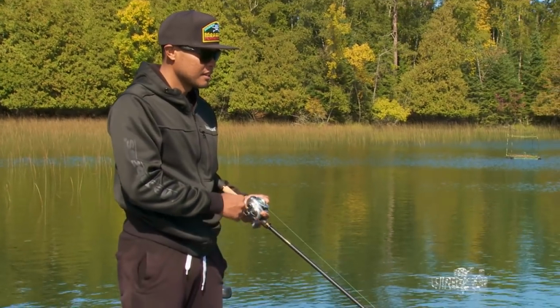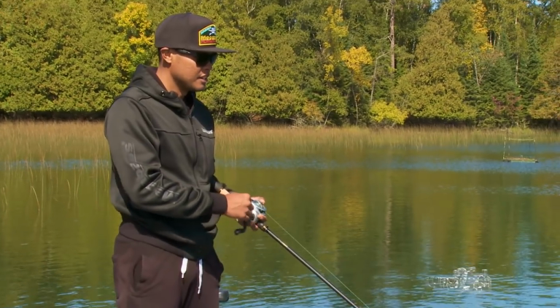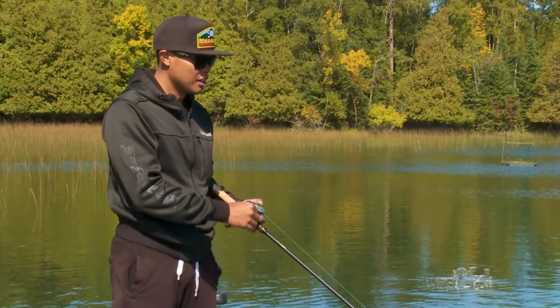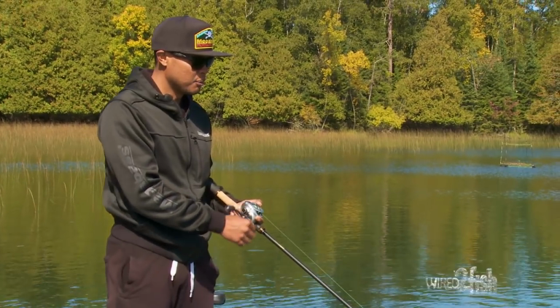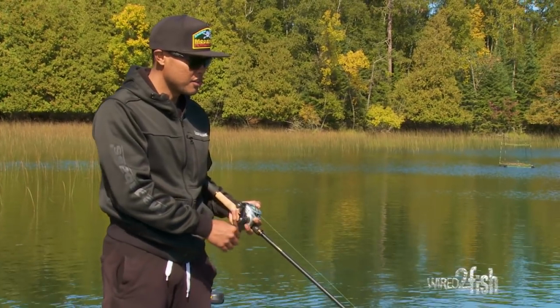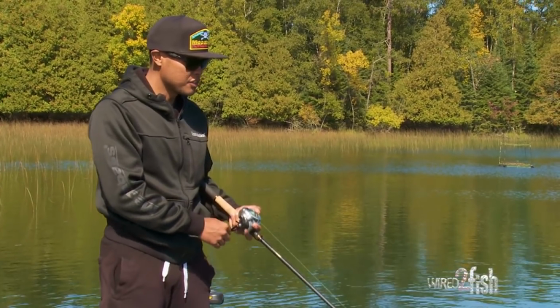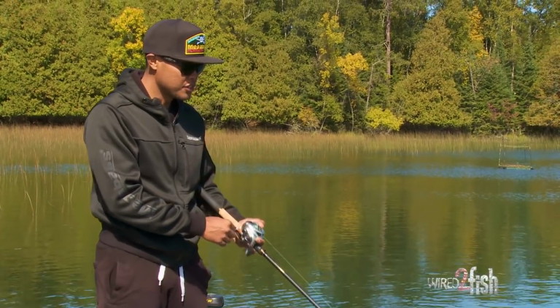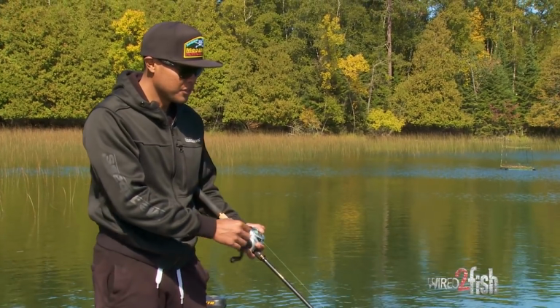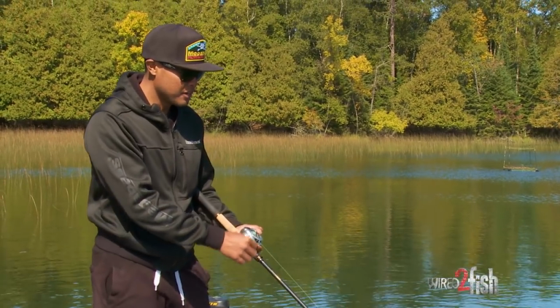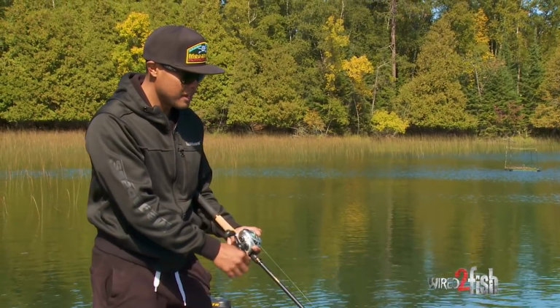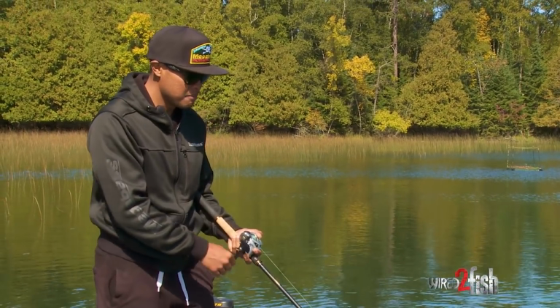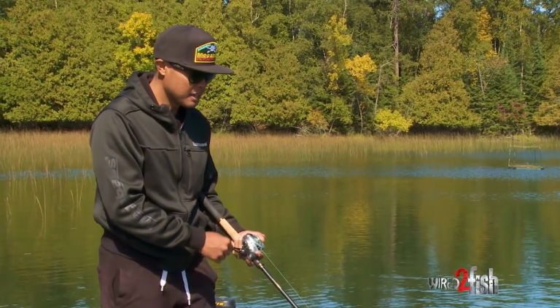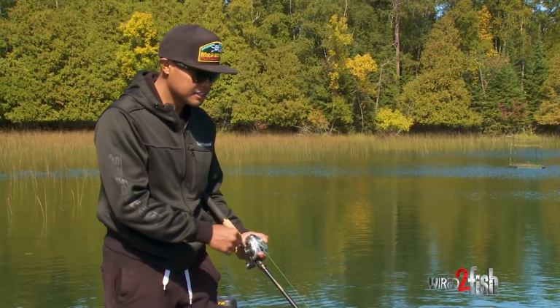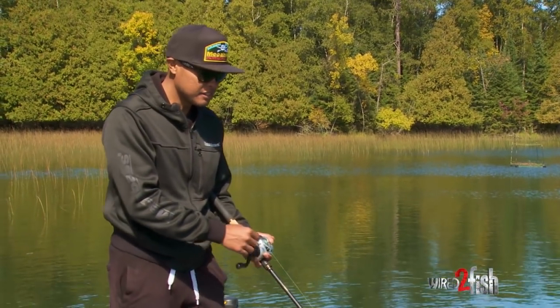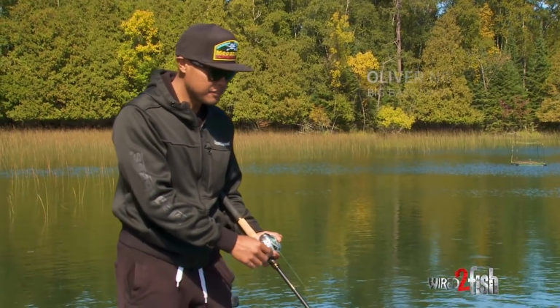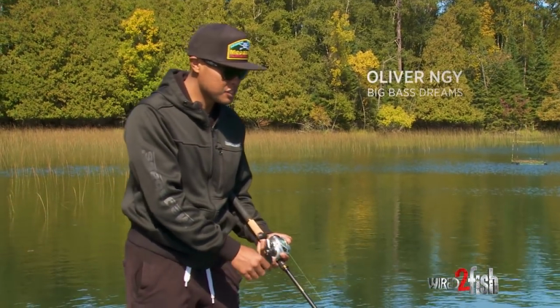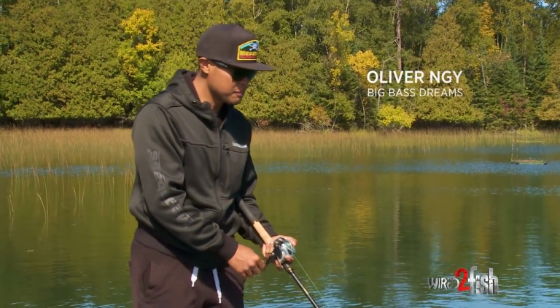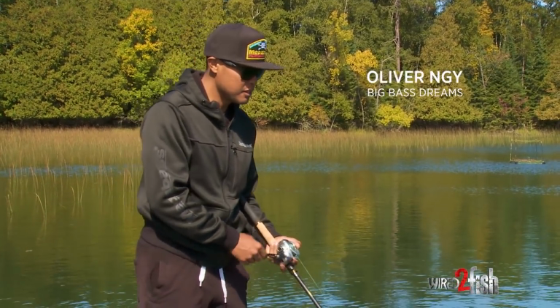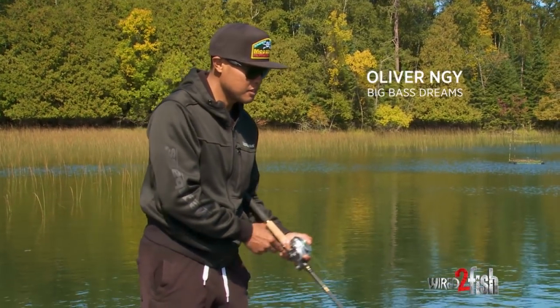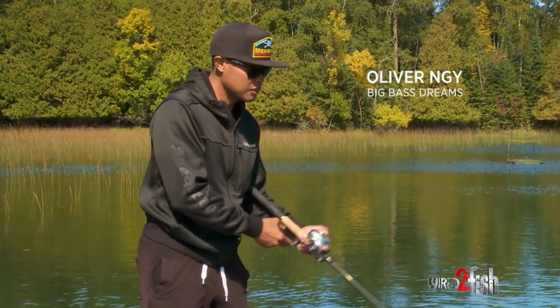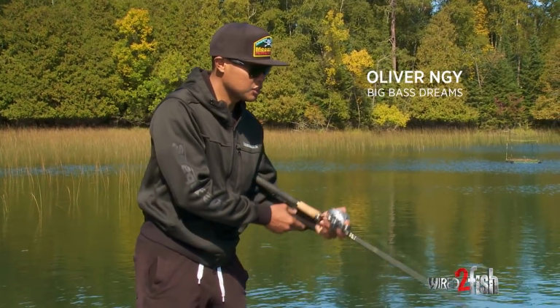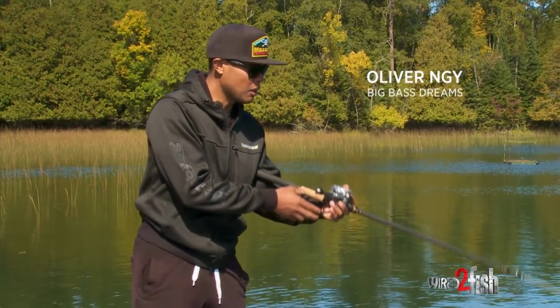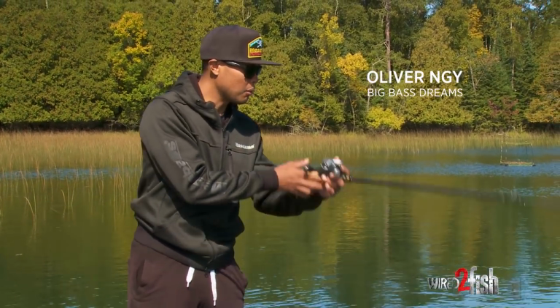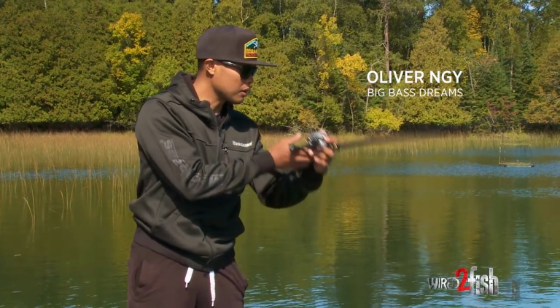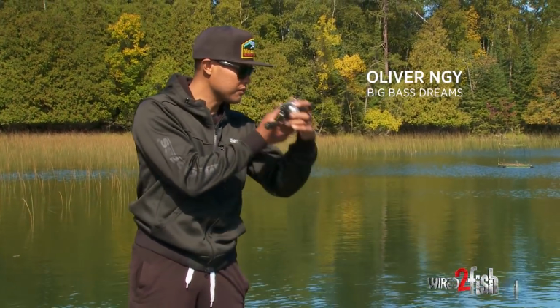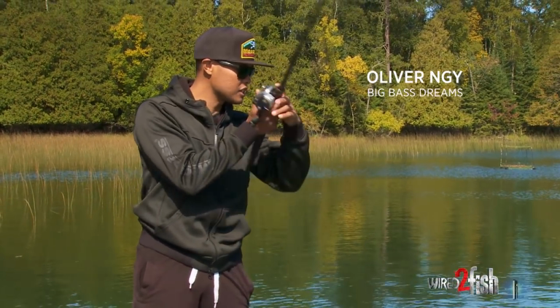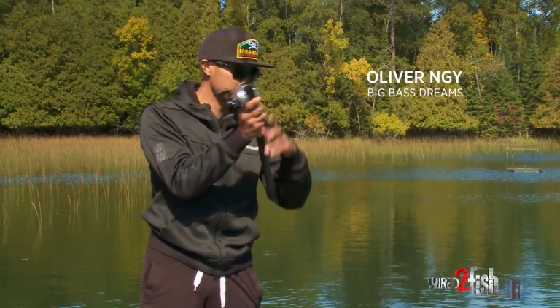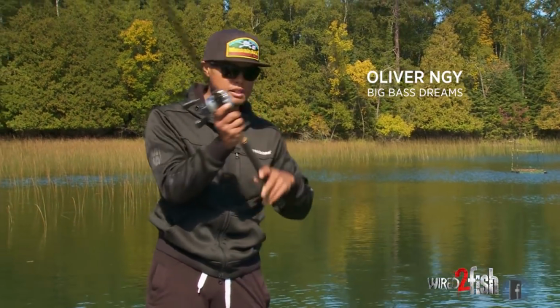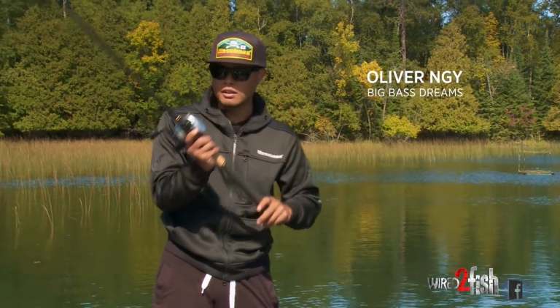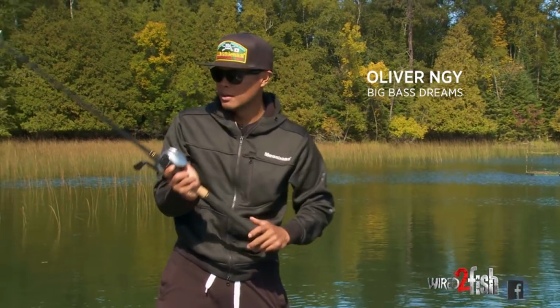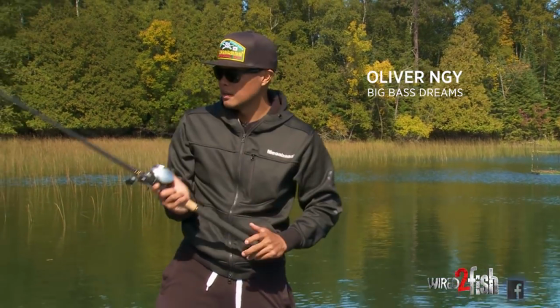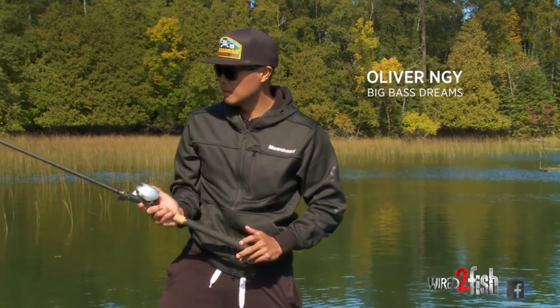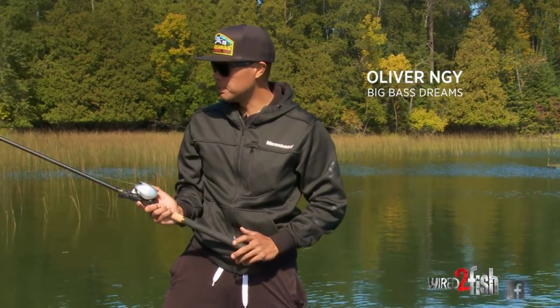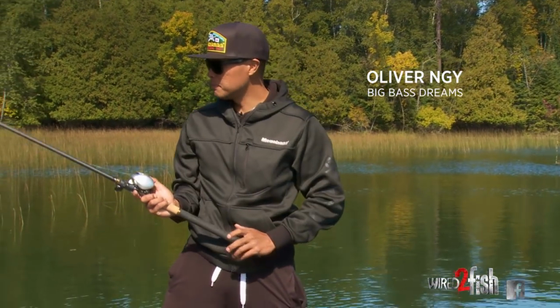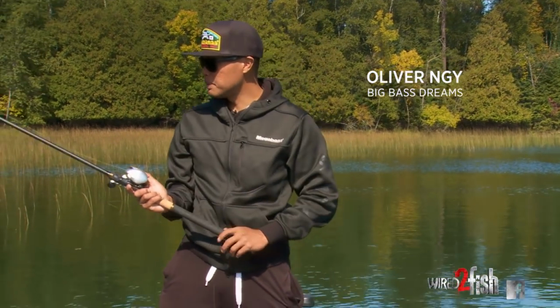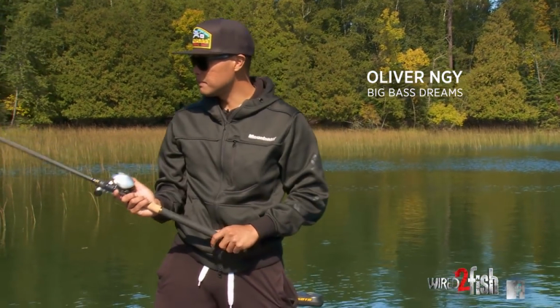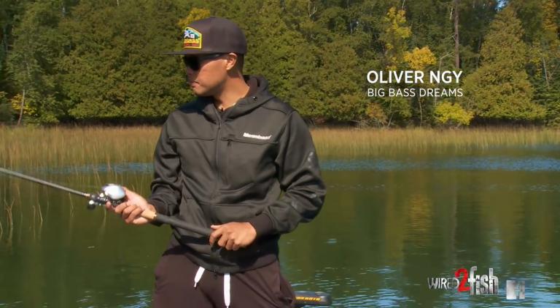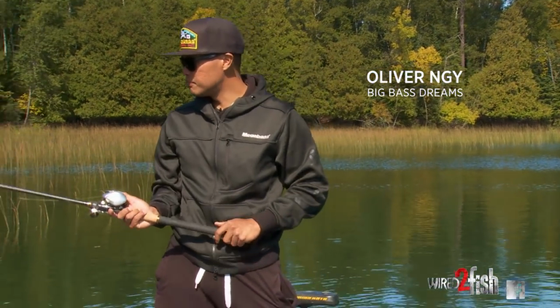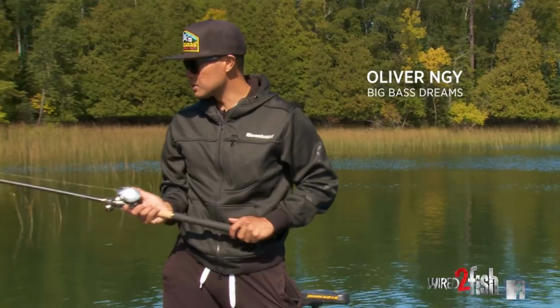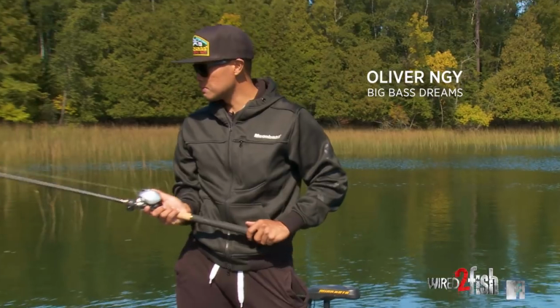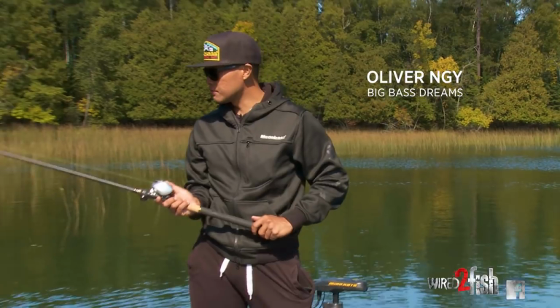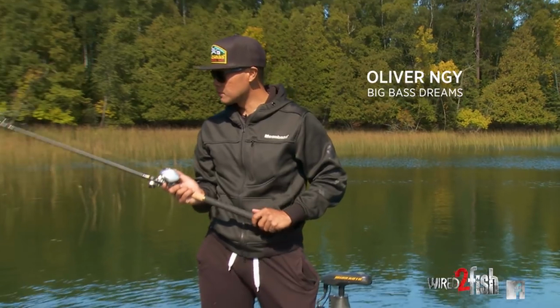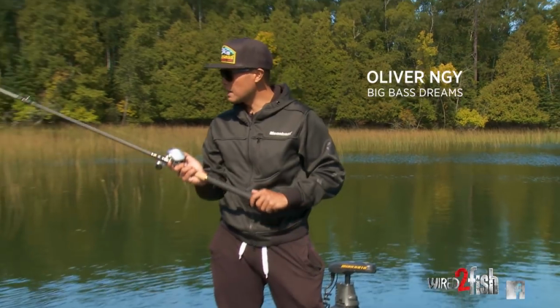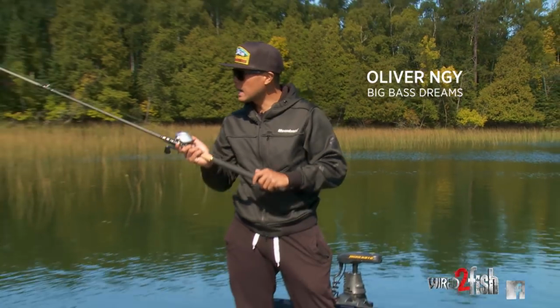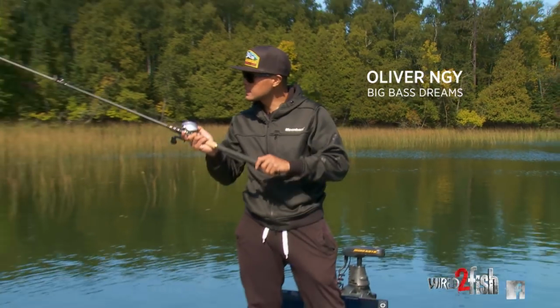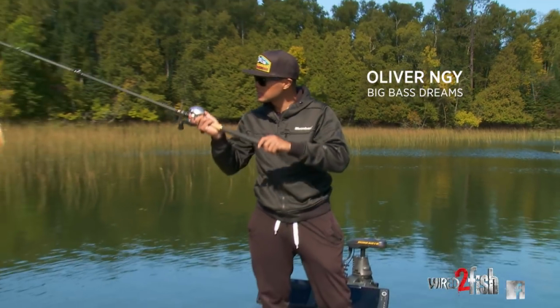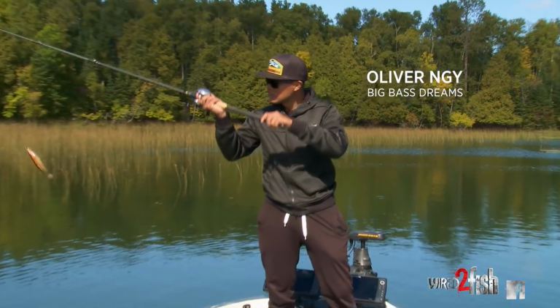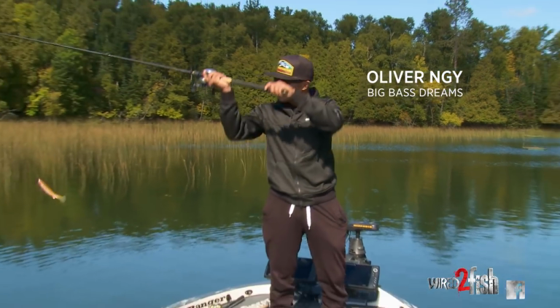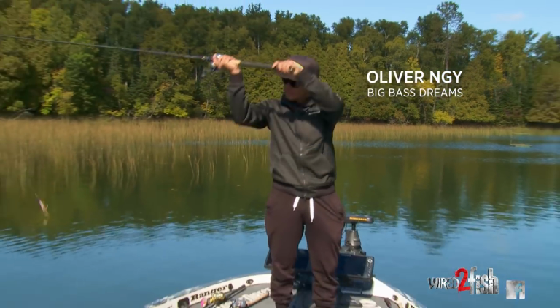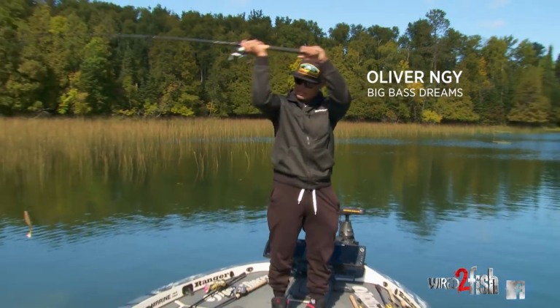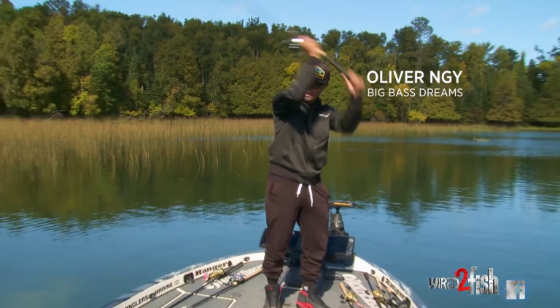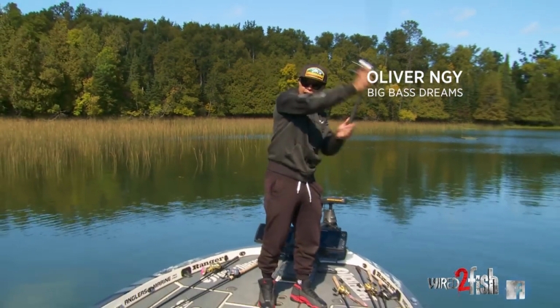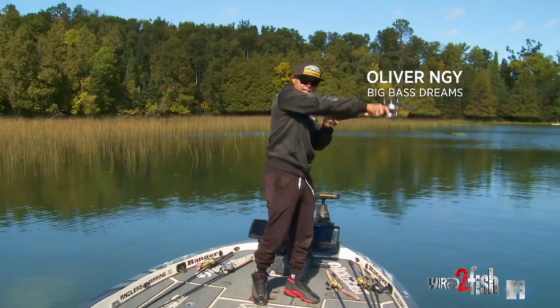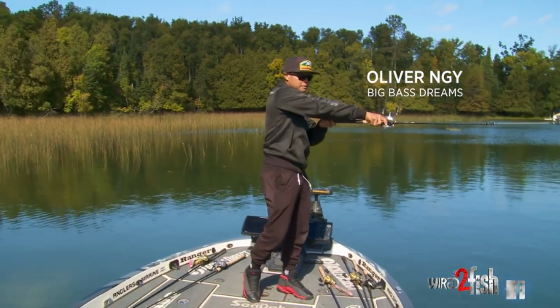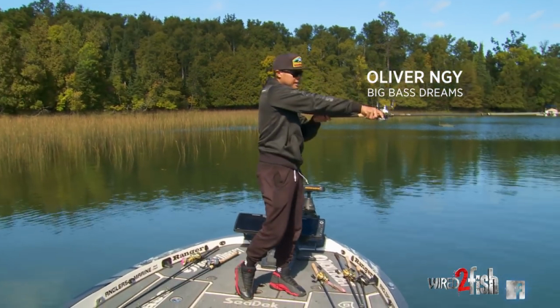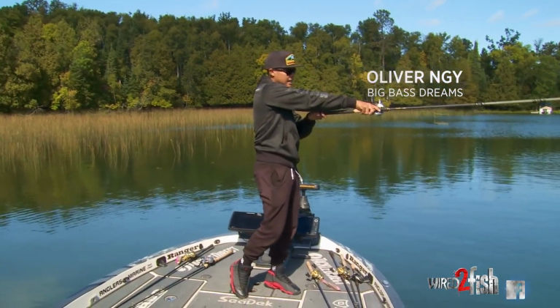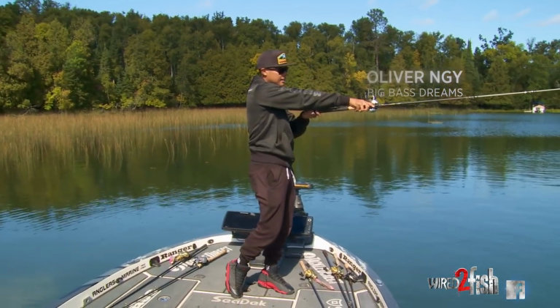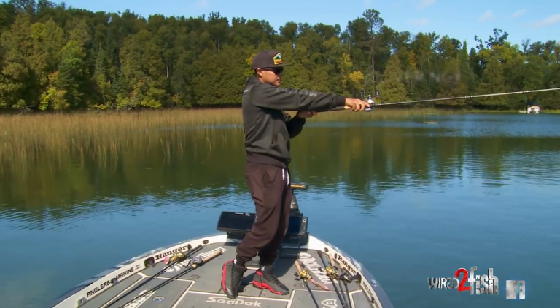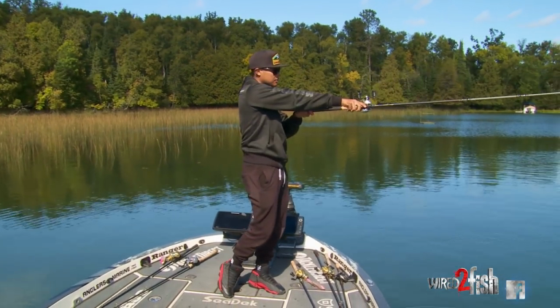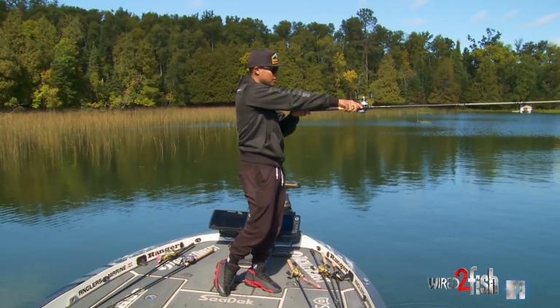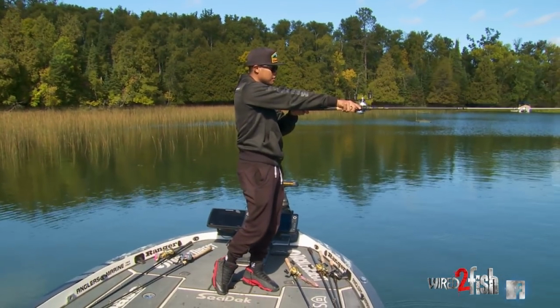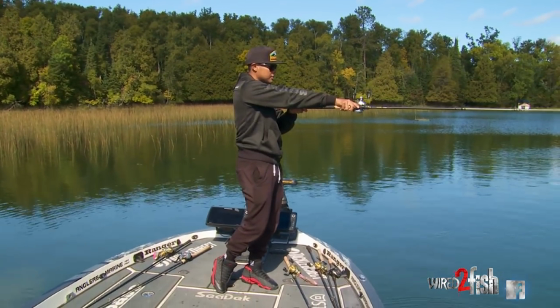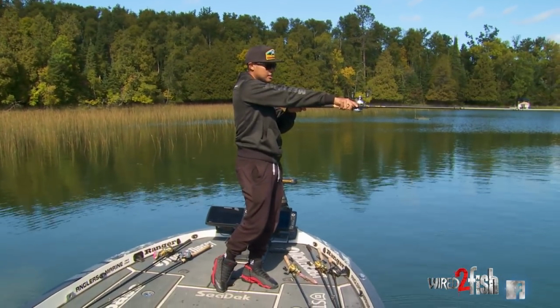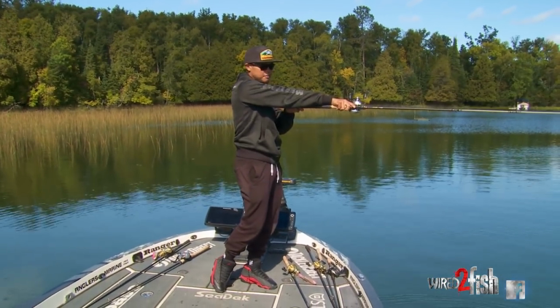Whether you're a musky fisherman, a saltwater fisherman, or a big bait fisherman for bass, the casting mechanics are all the same.